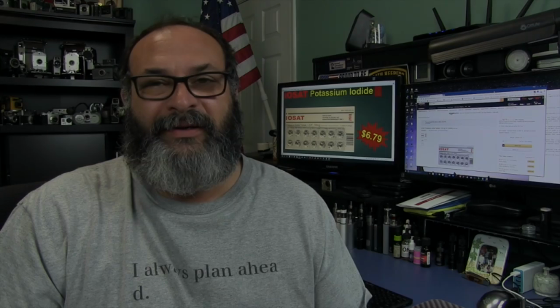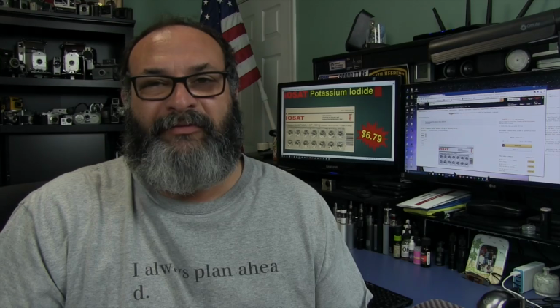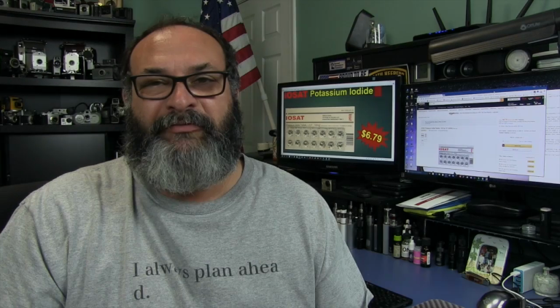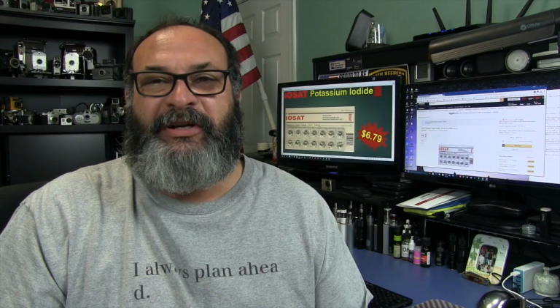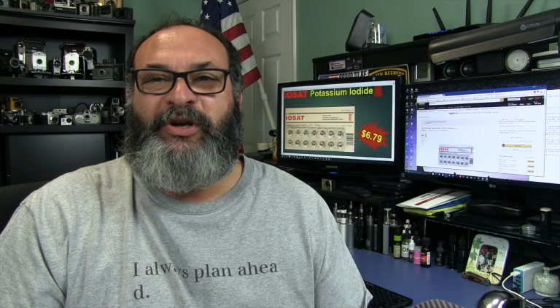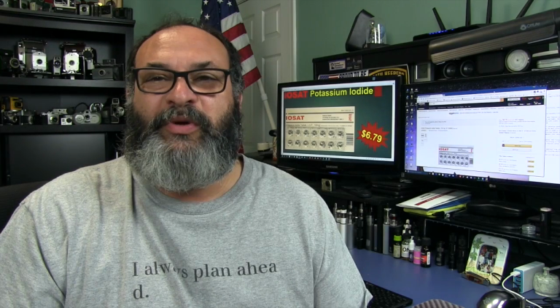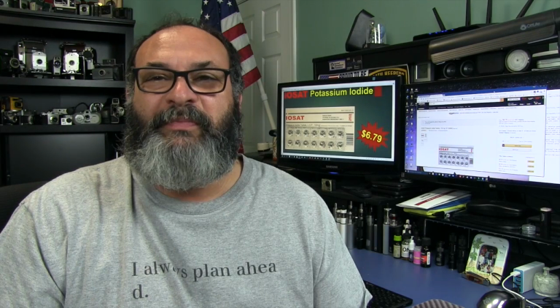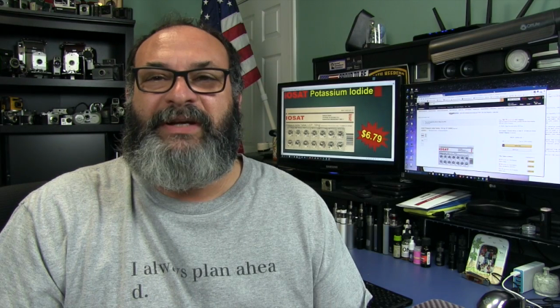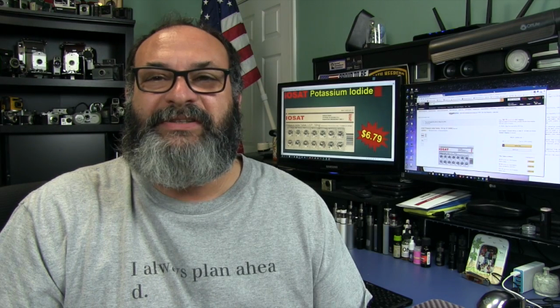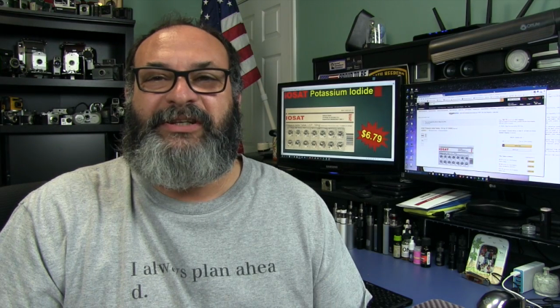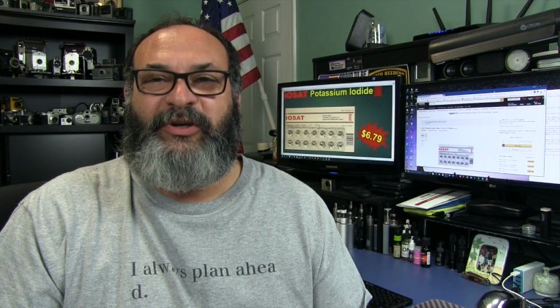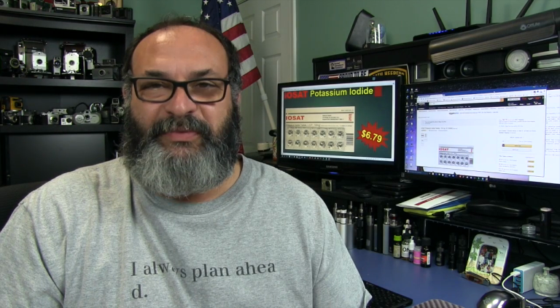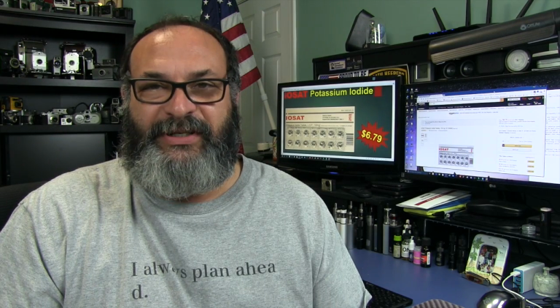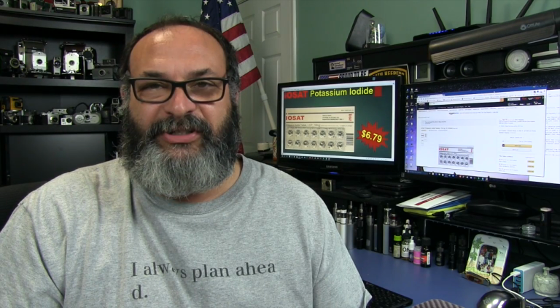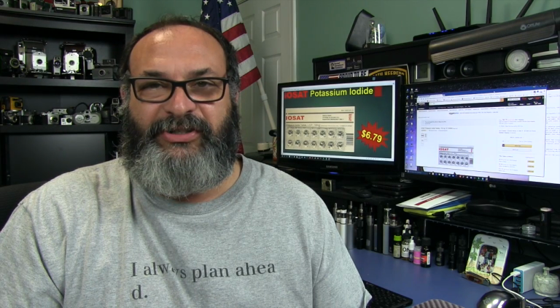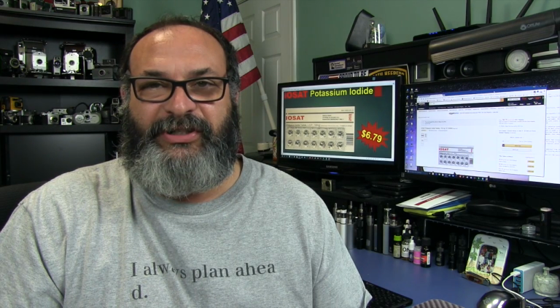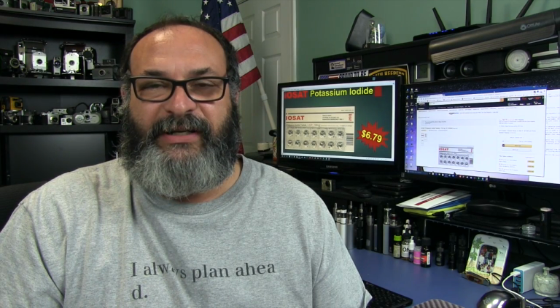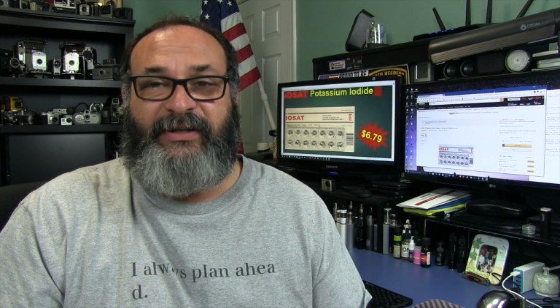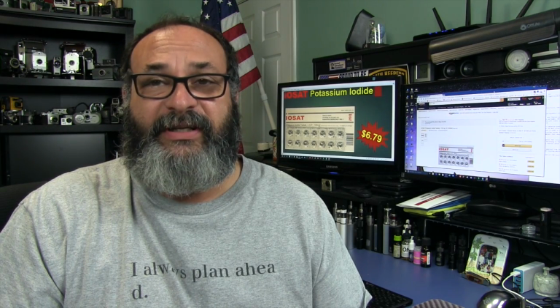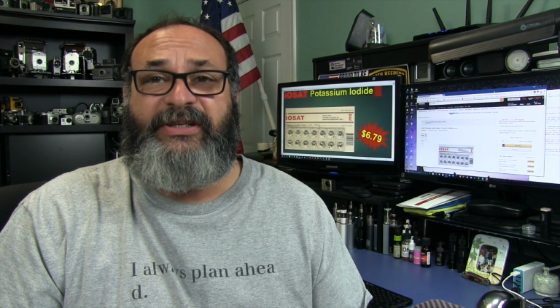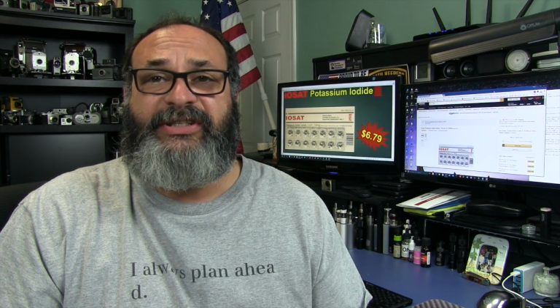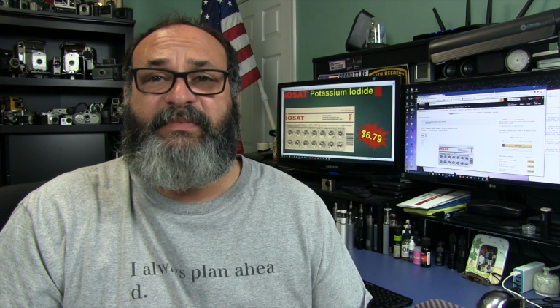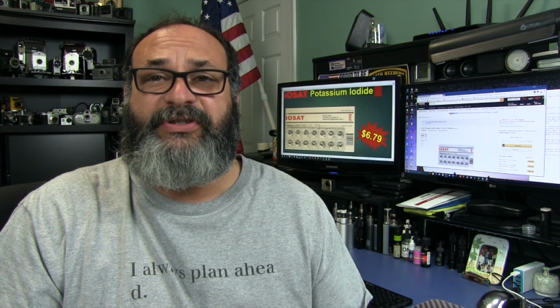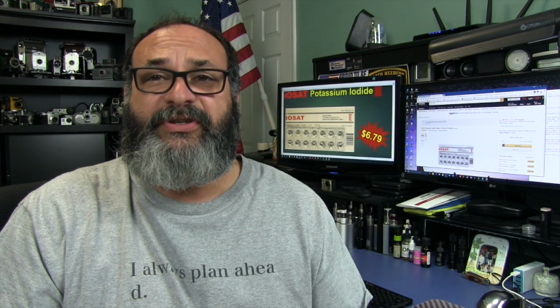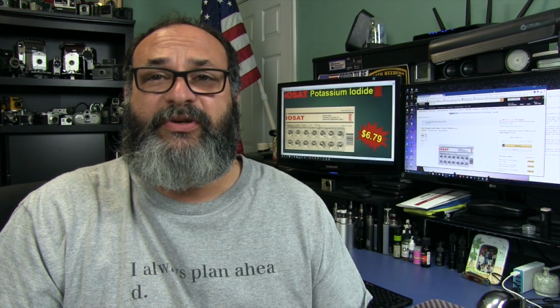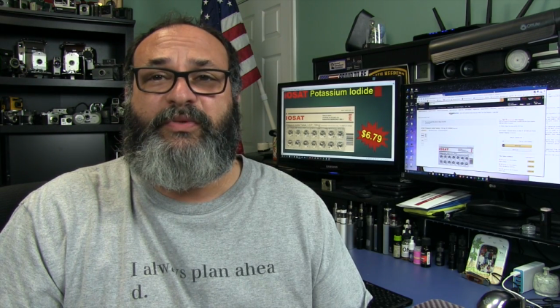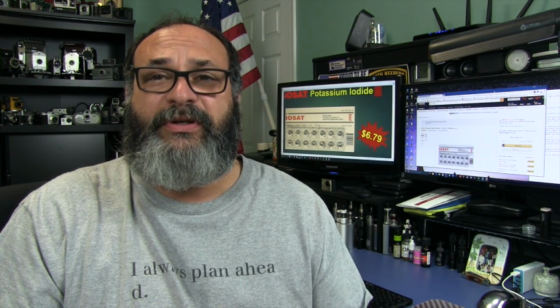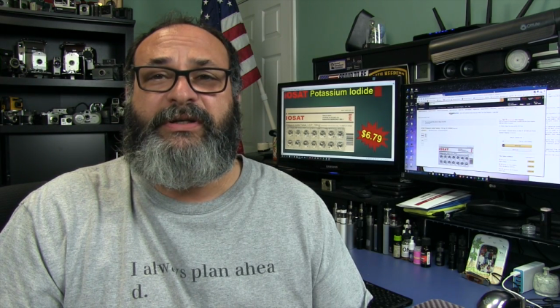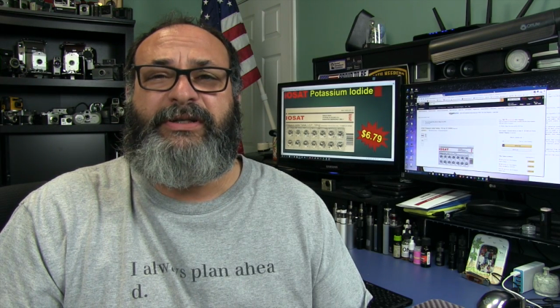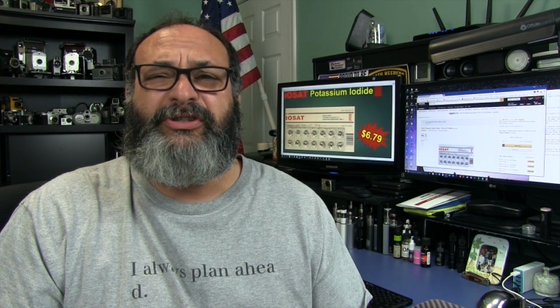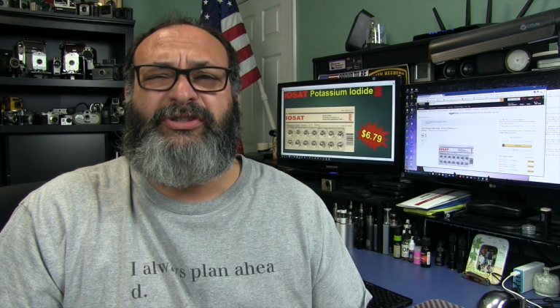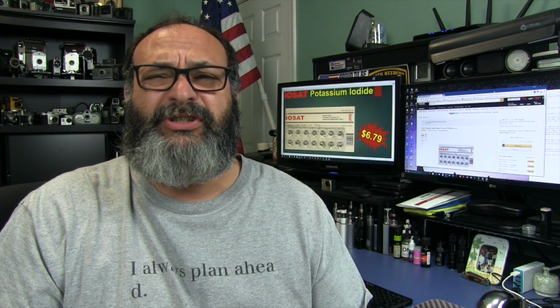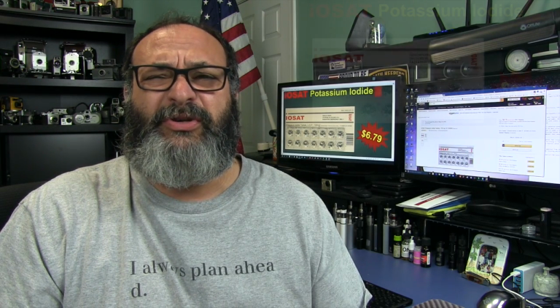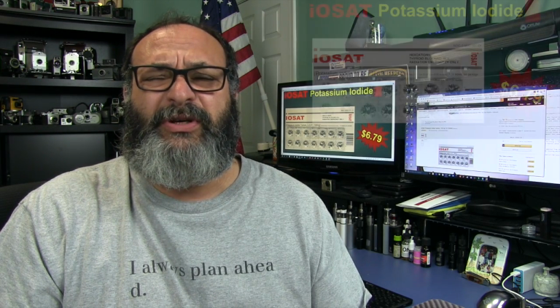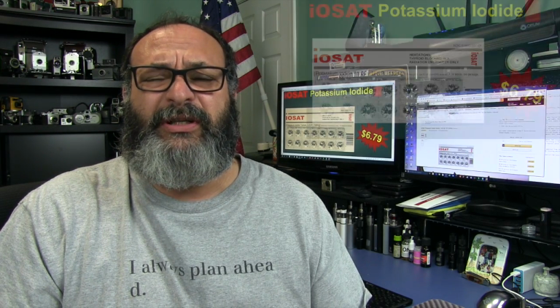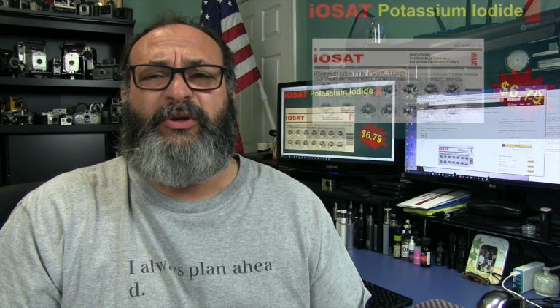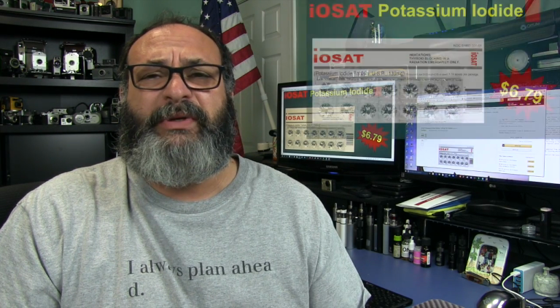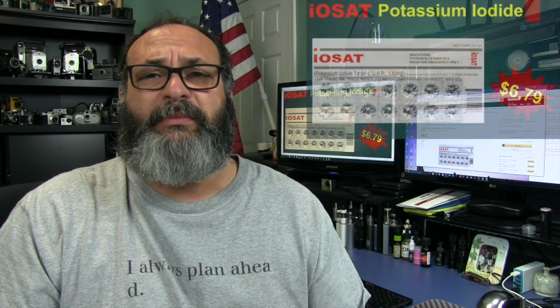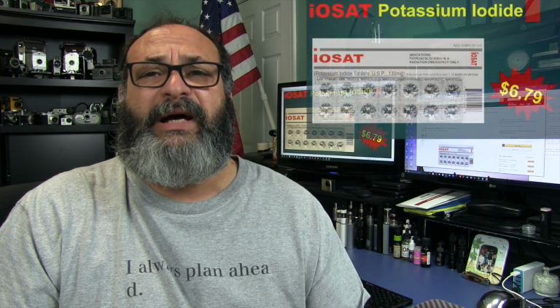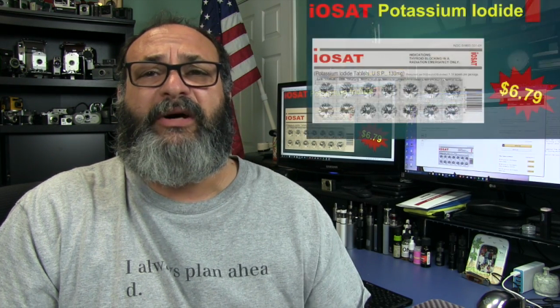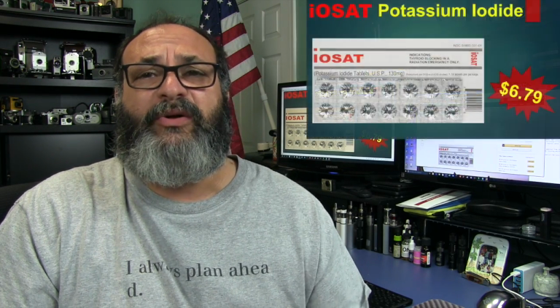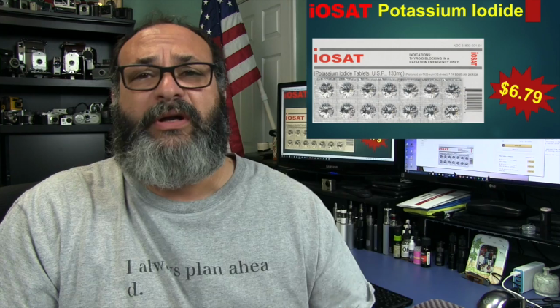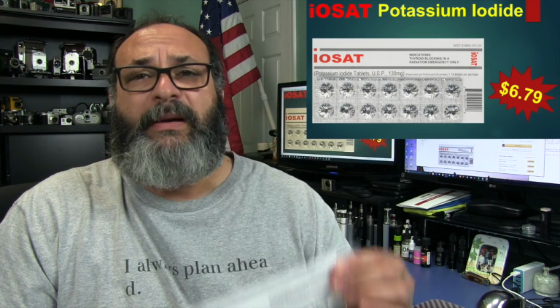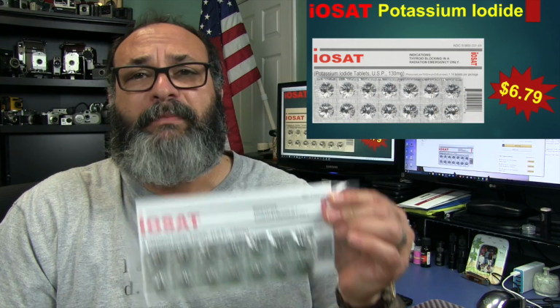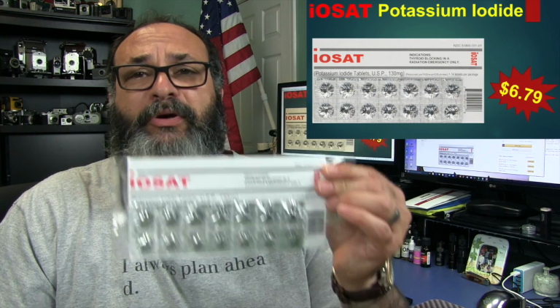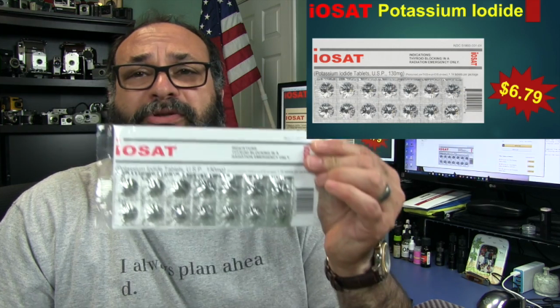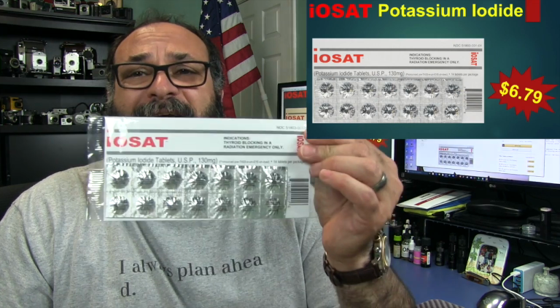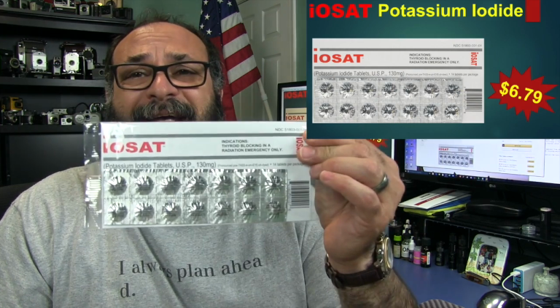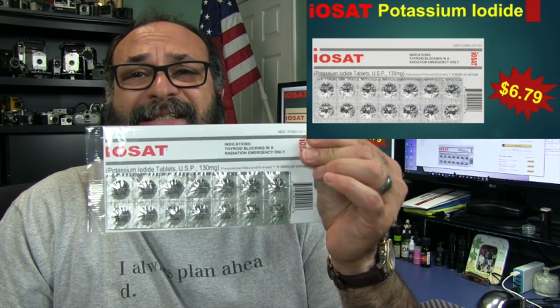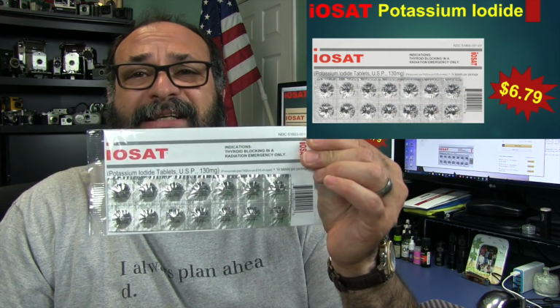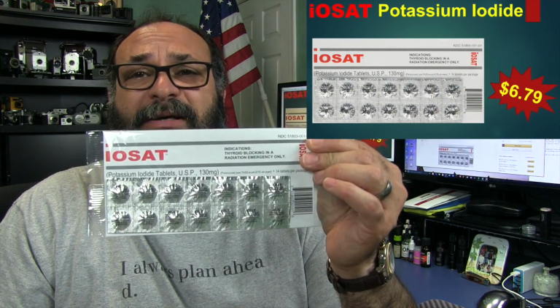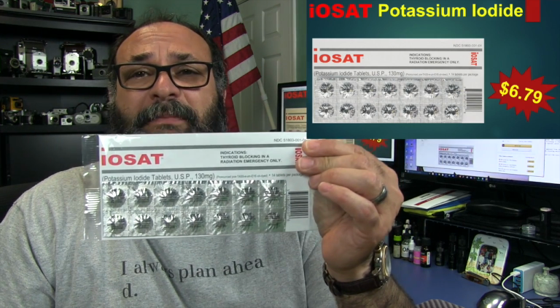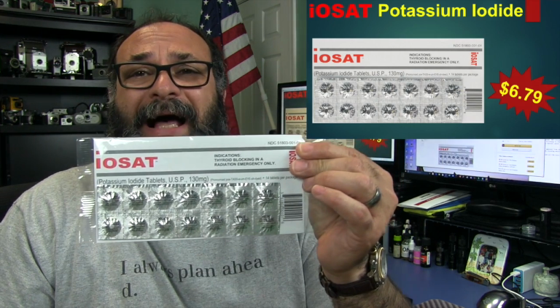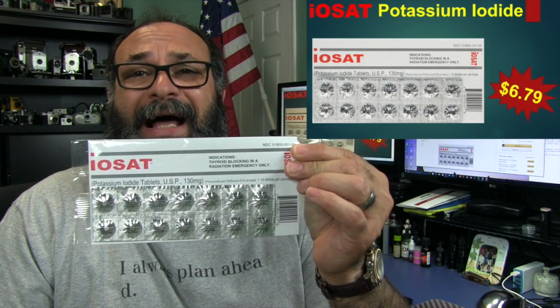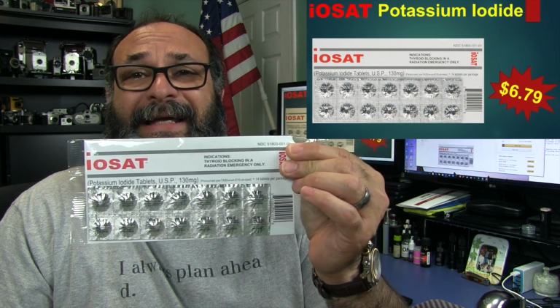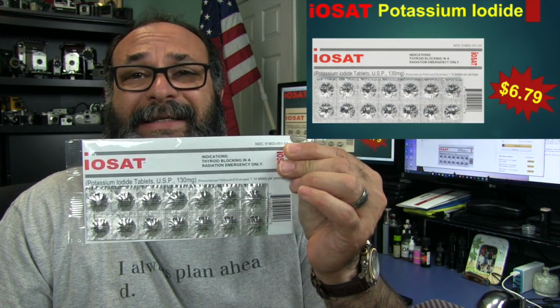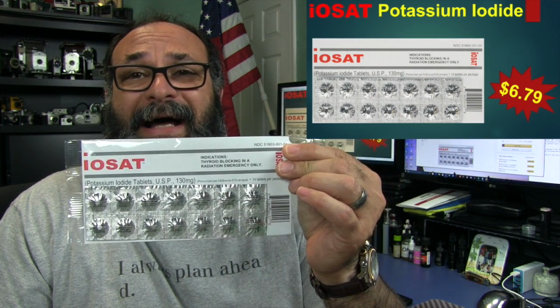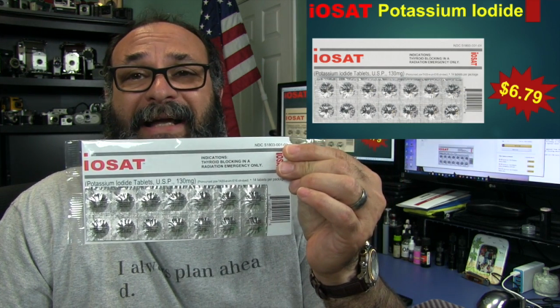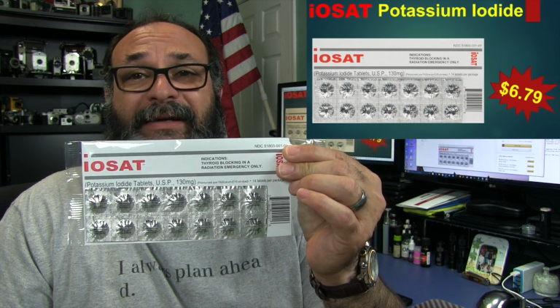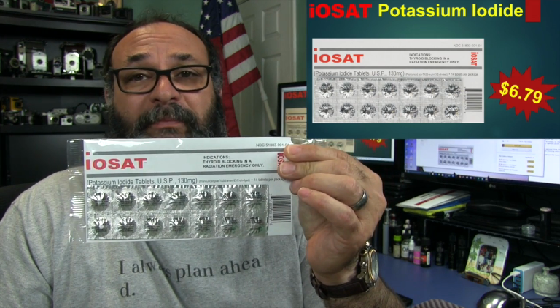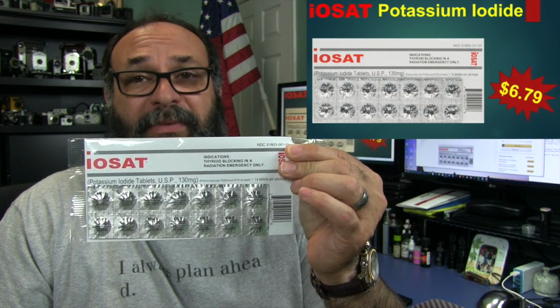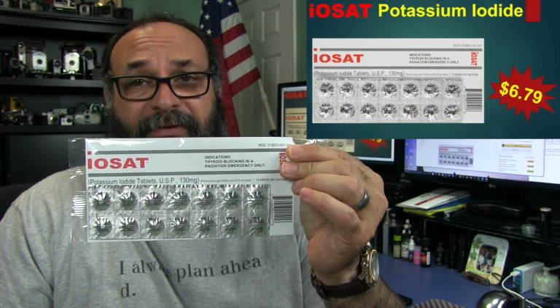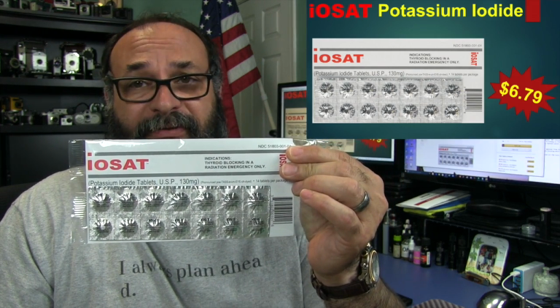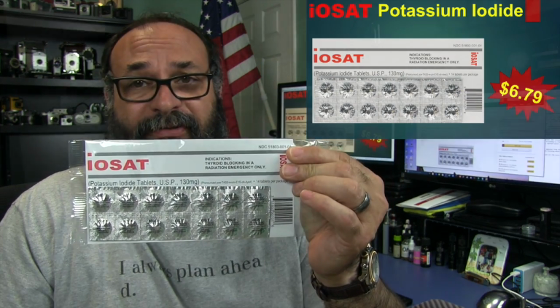Fred here, welcome back to the Gear Obsession channel. In this episode, we're going to talk a little bit about potassium iodide tablets.